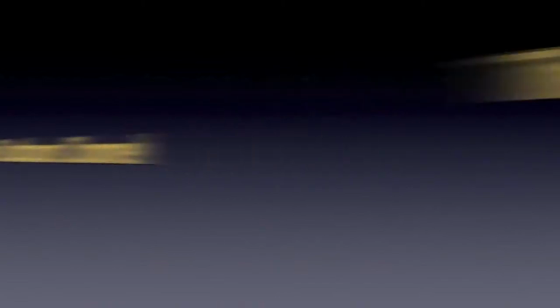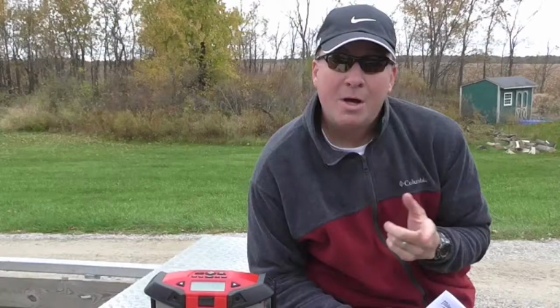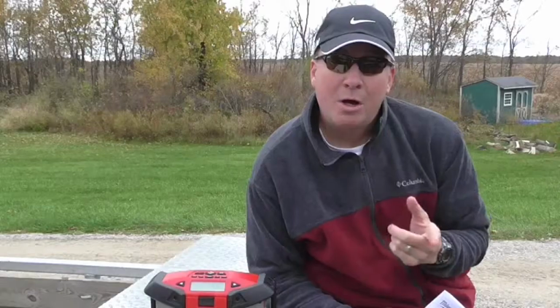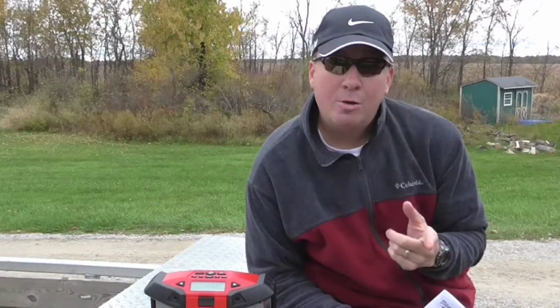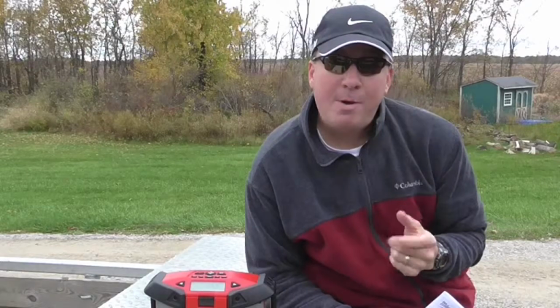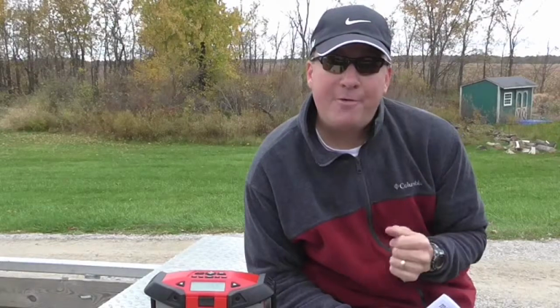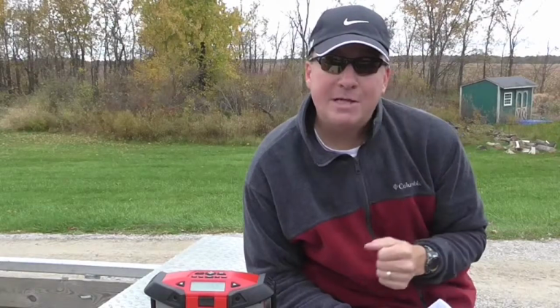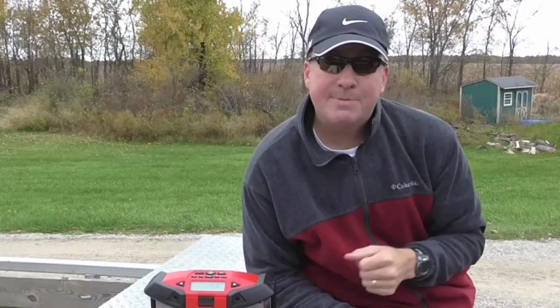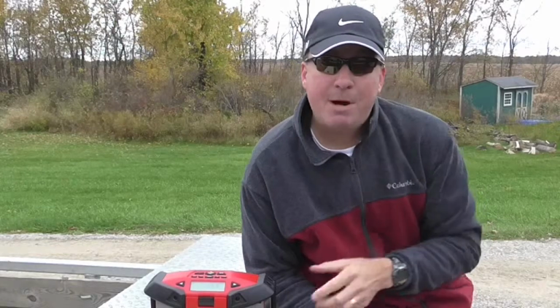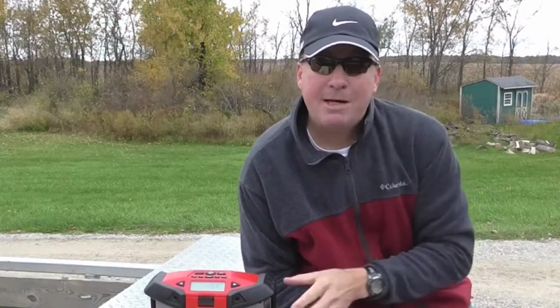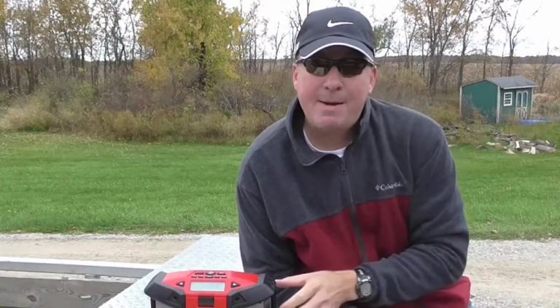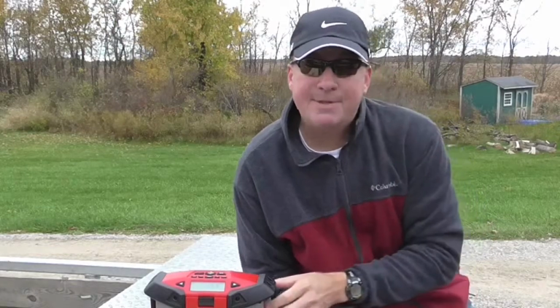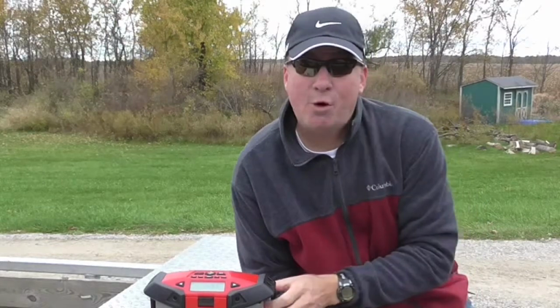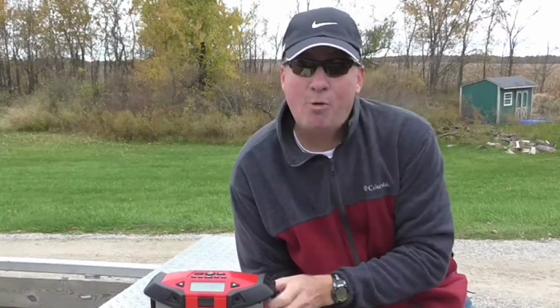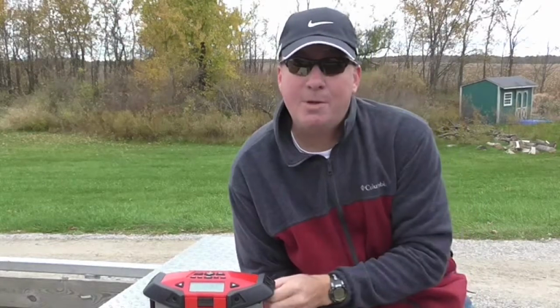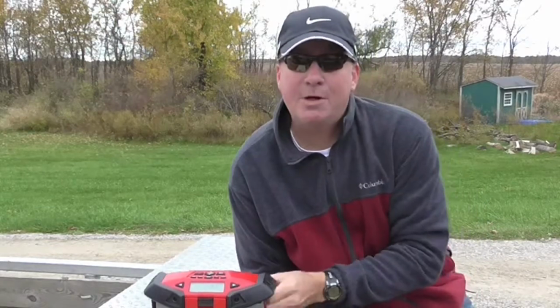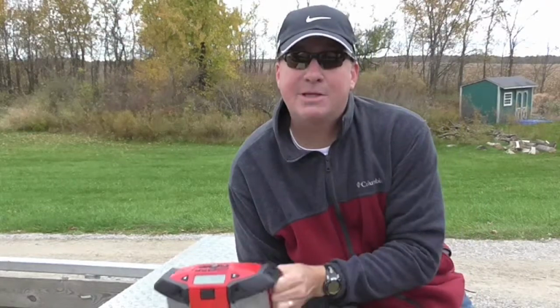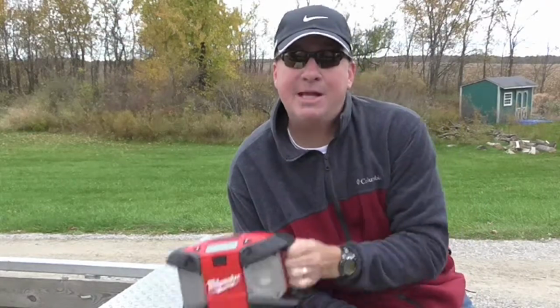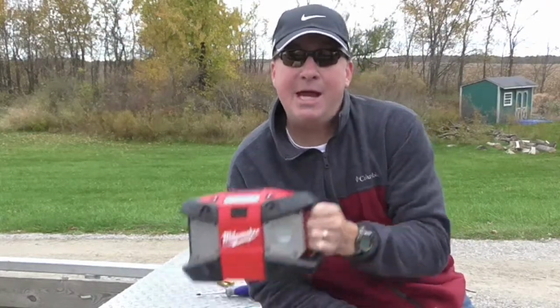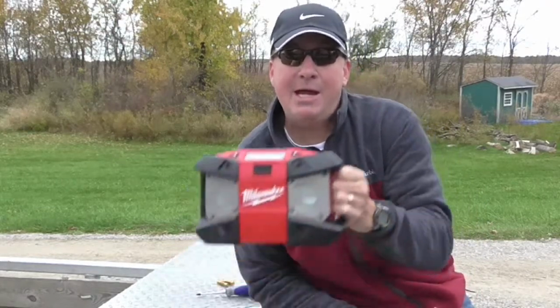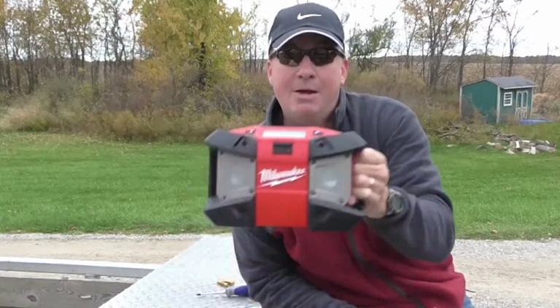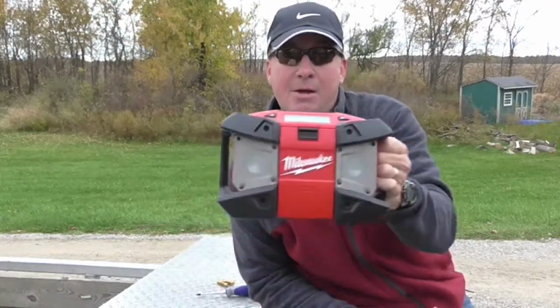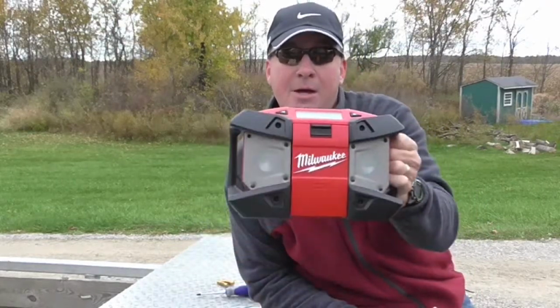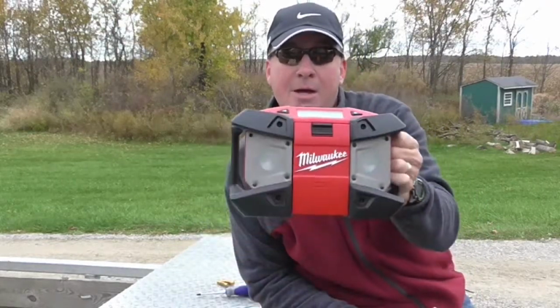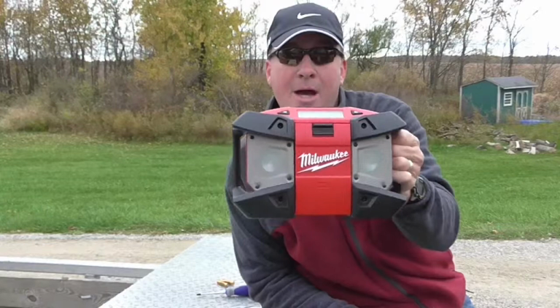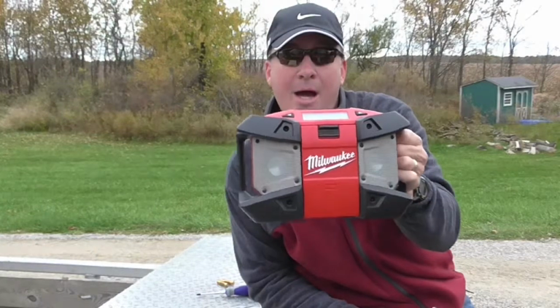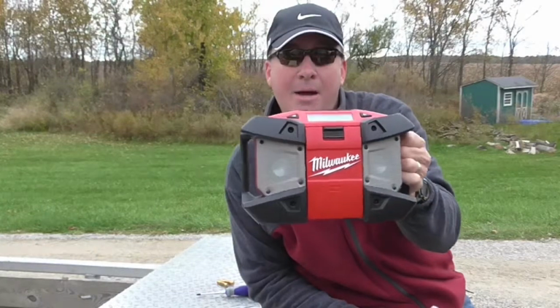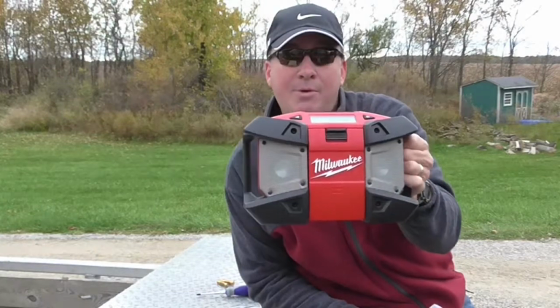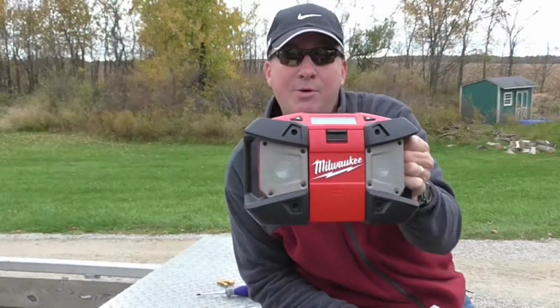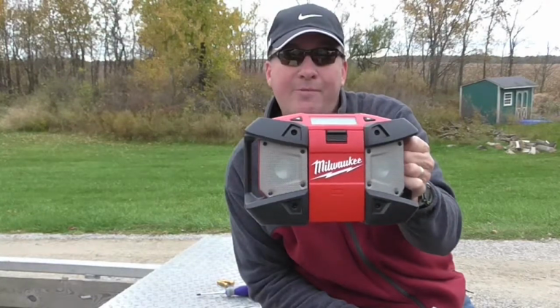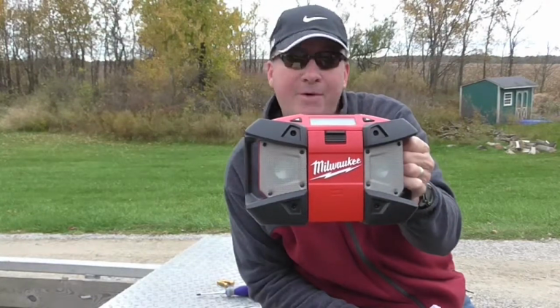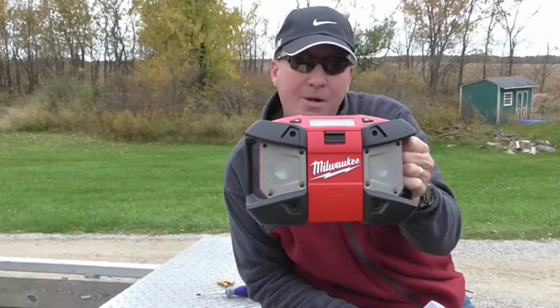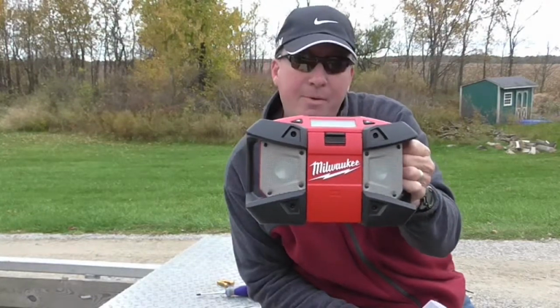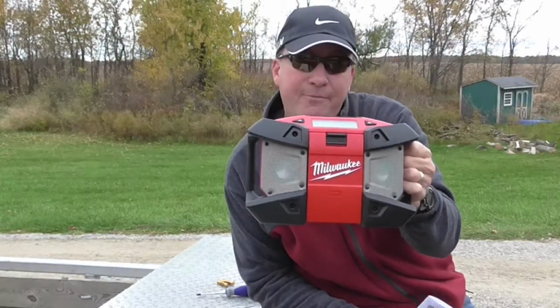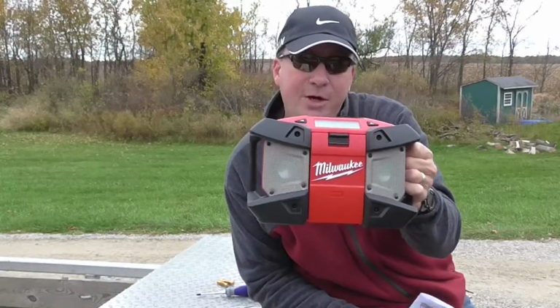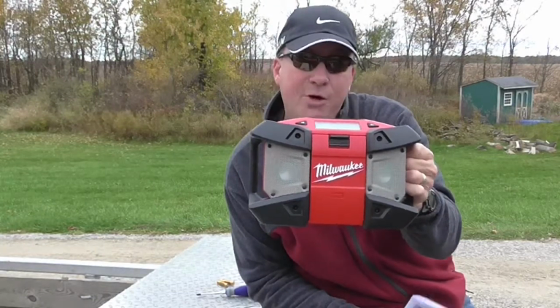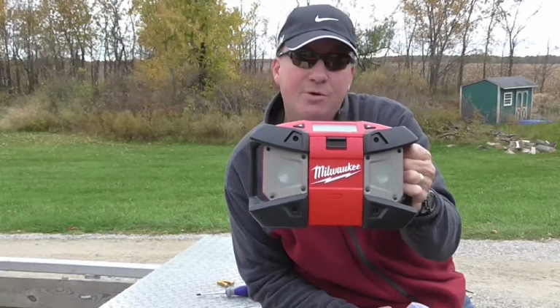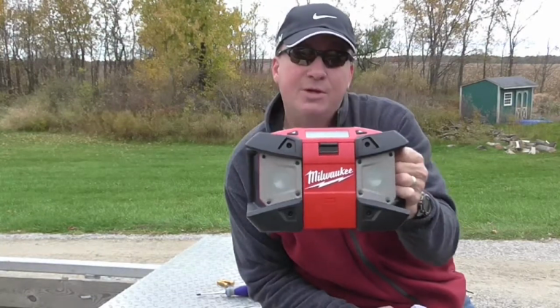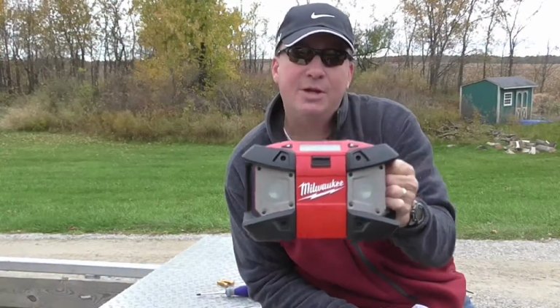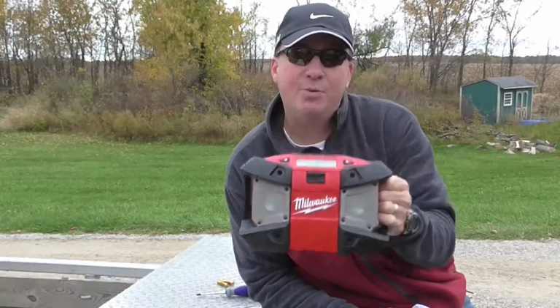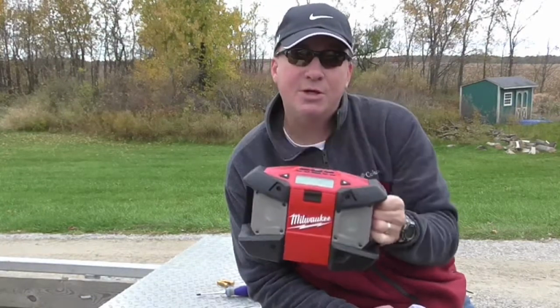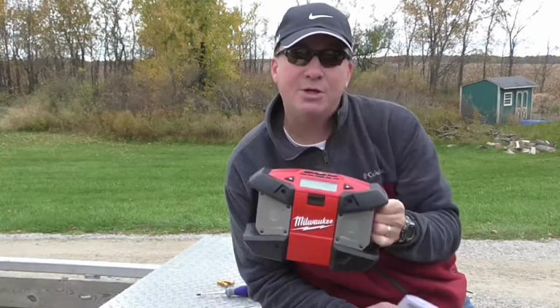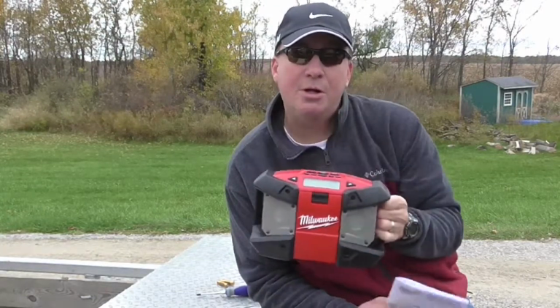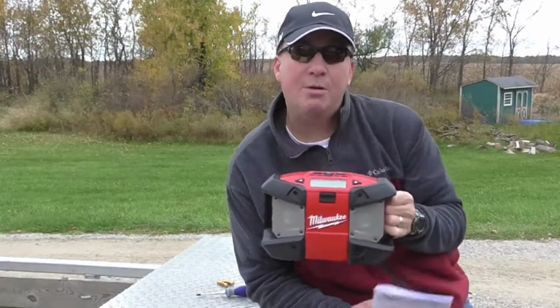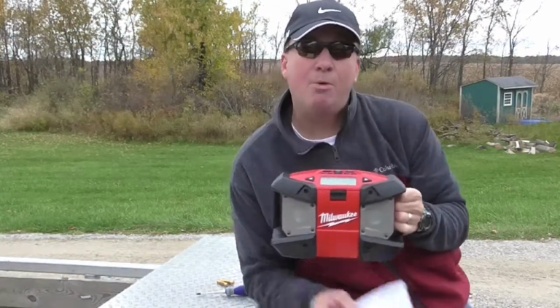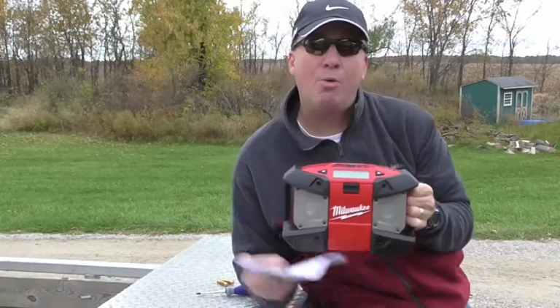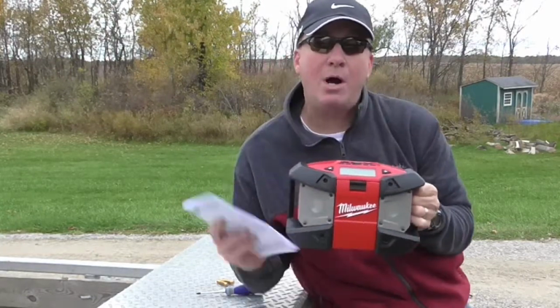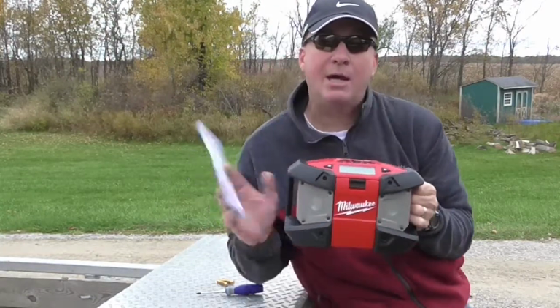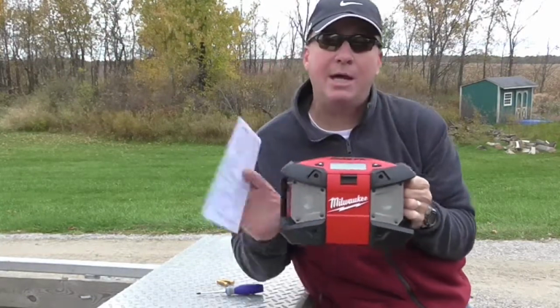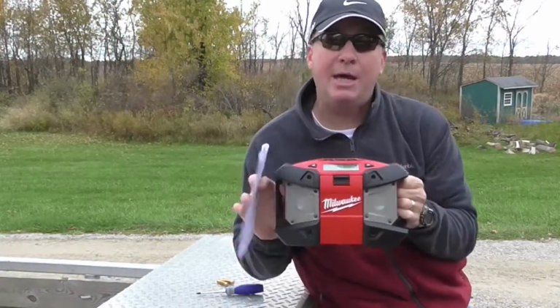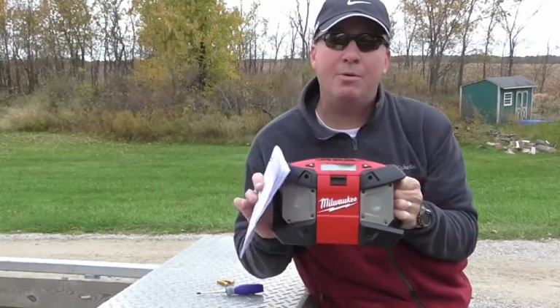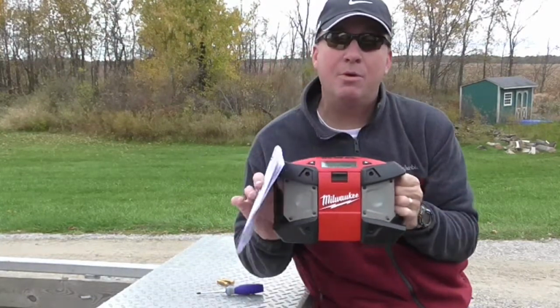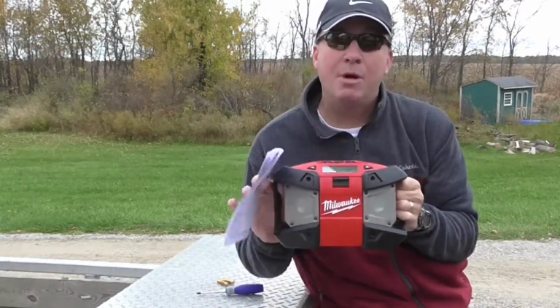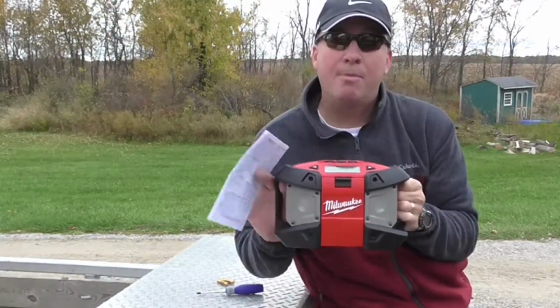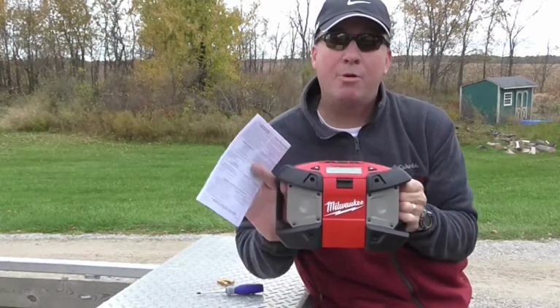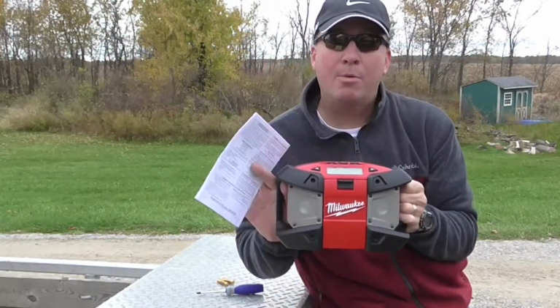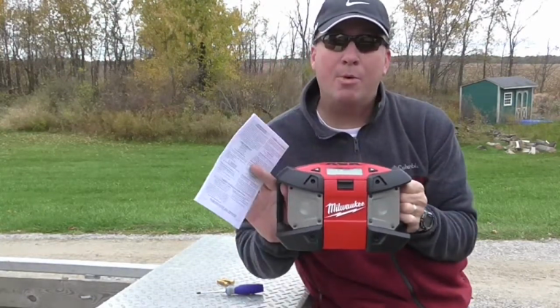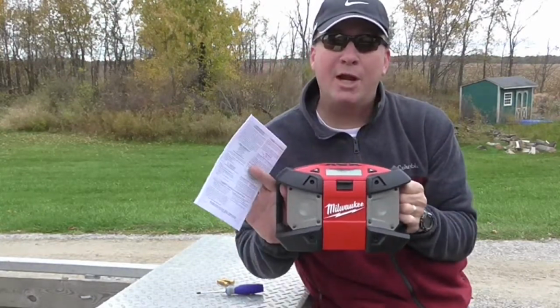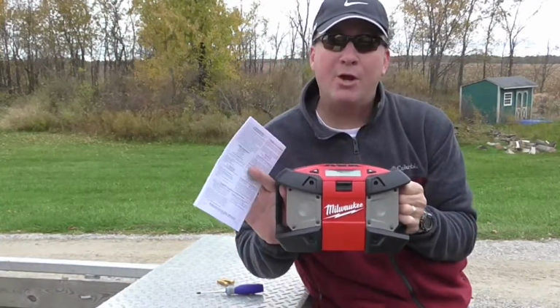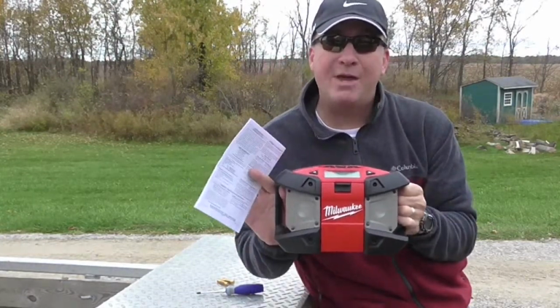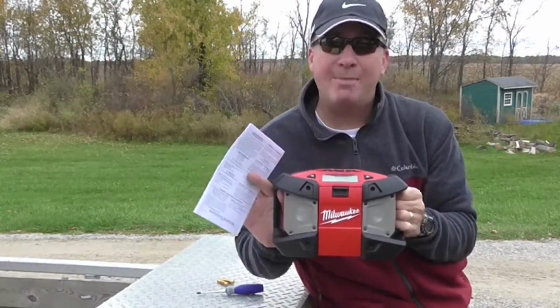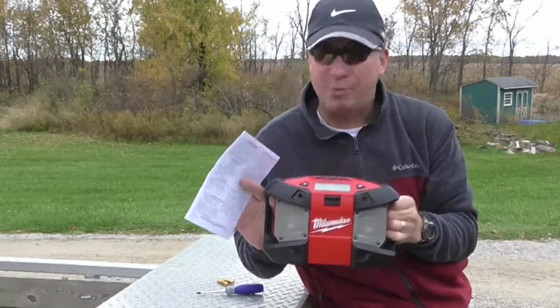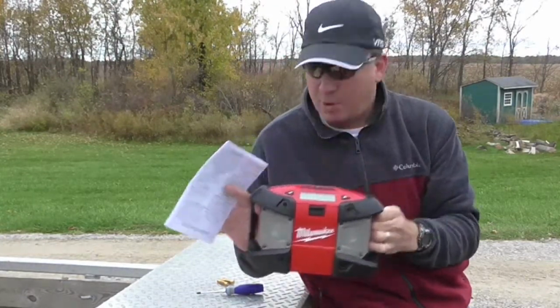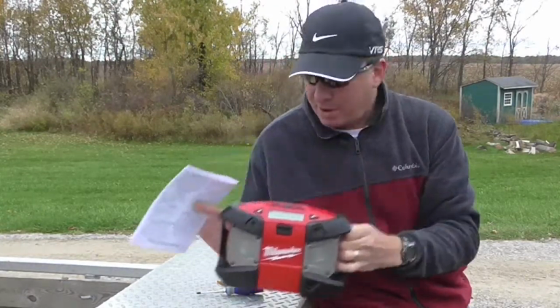Hello my friends, Mark Thomas, The Home Builder. Today I am doing a follow-up video to the original Milwaukee portable radio, the M12.